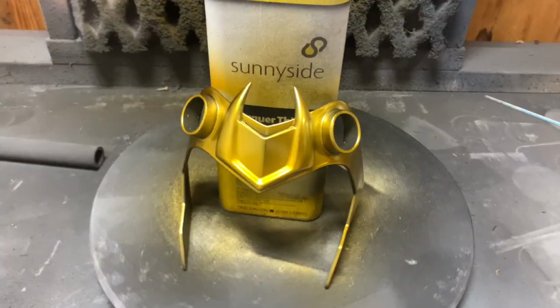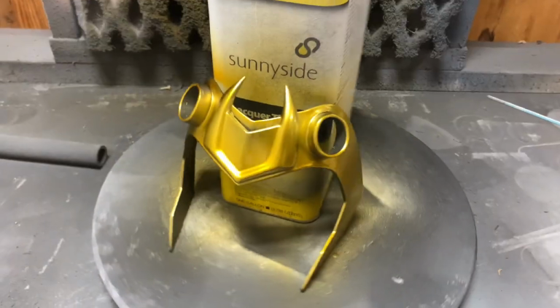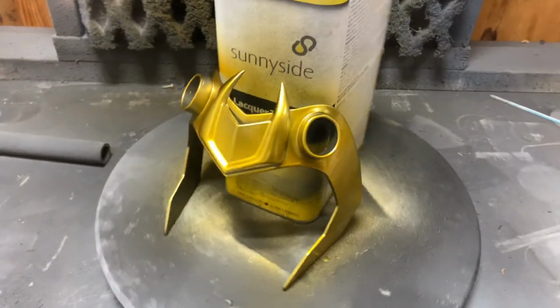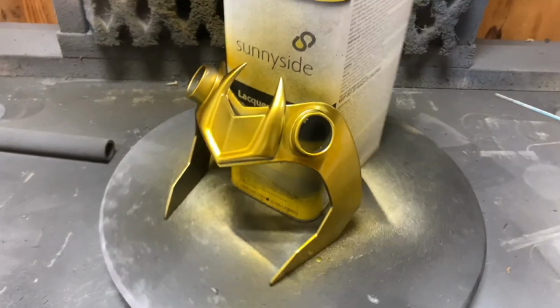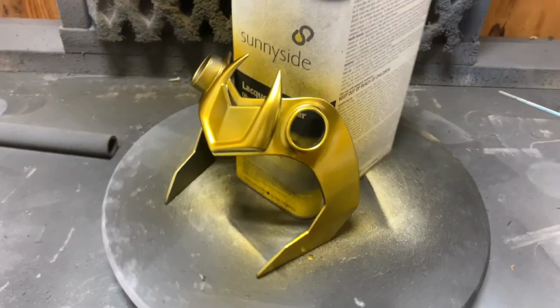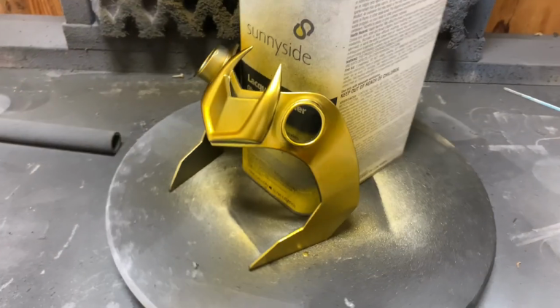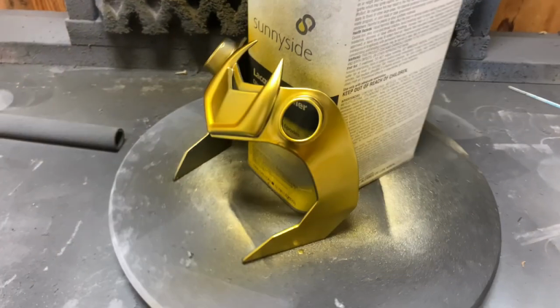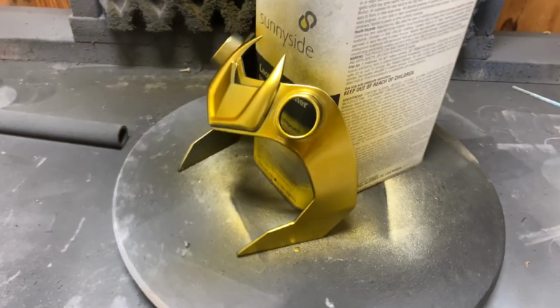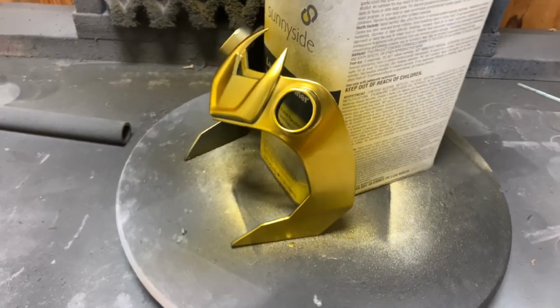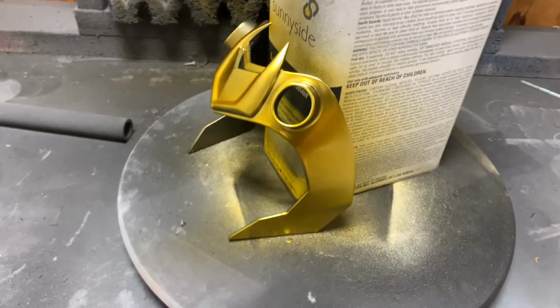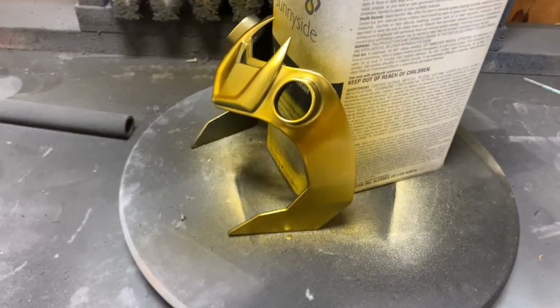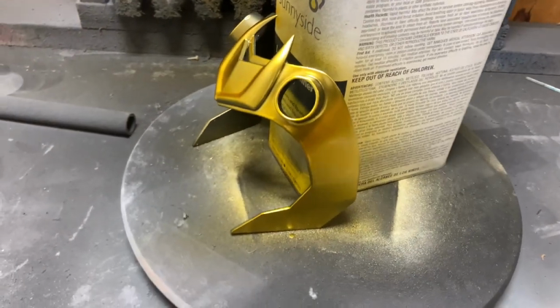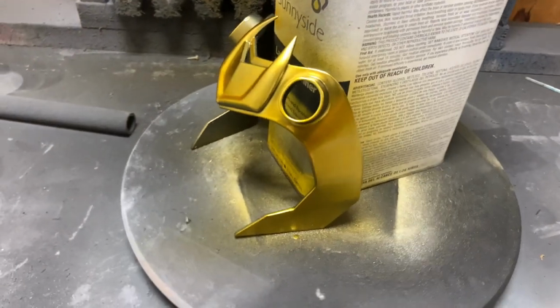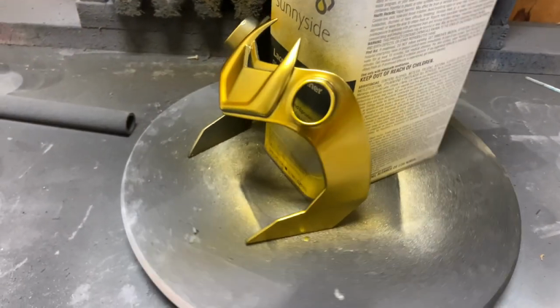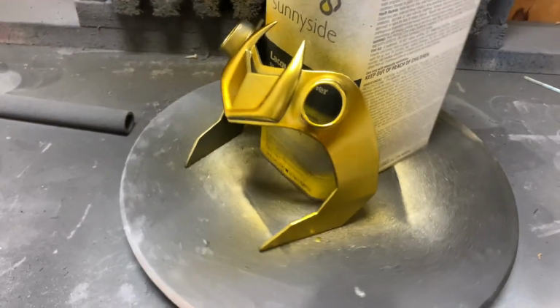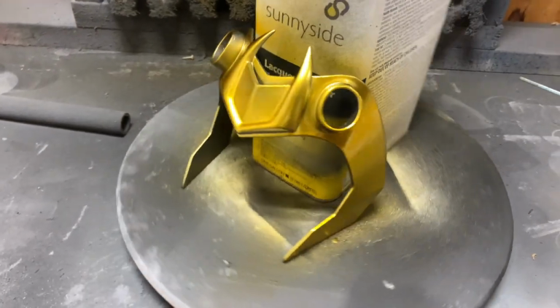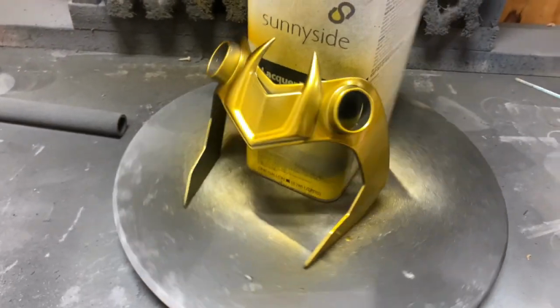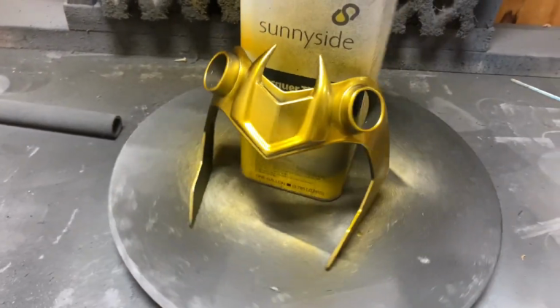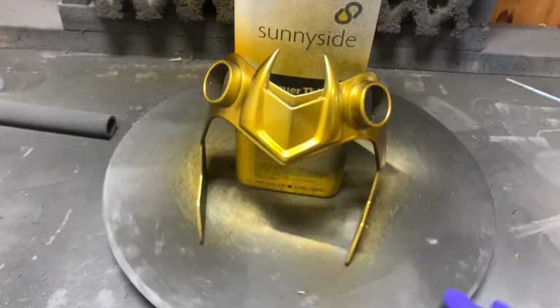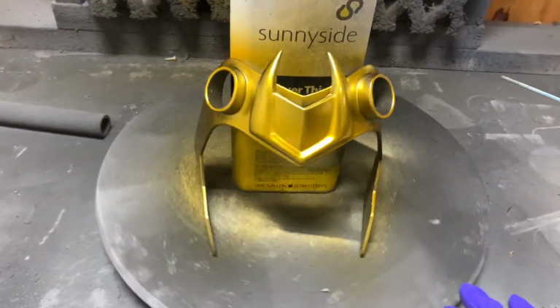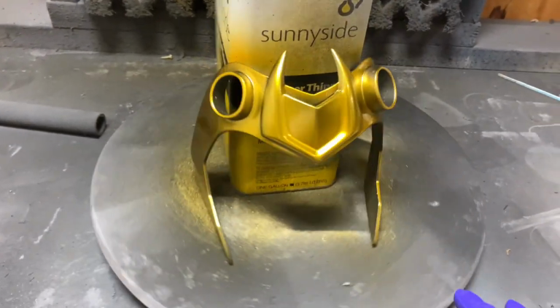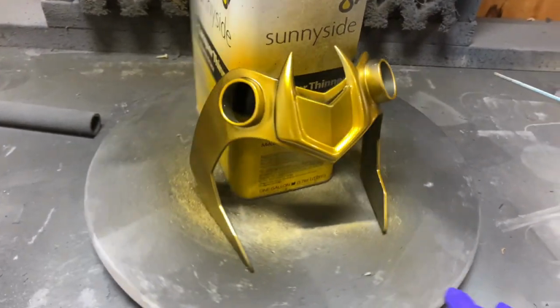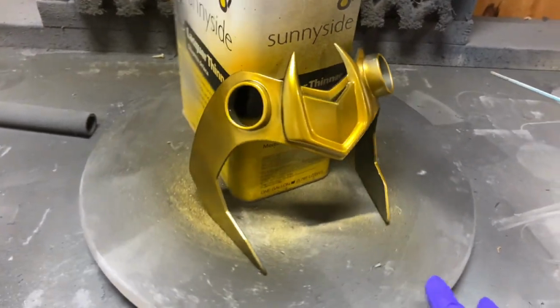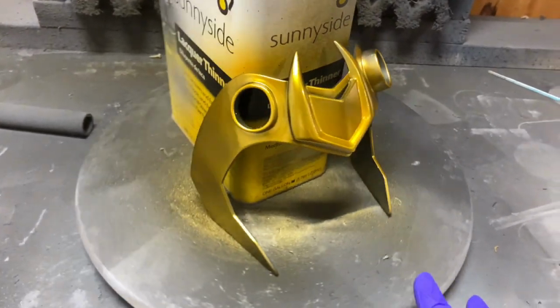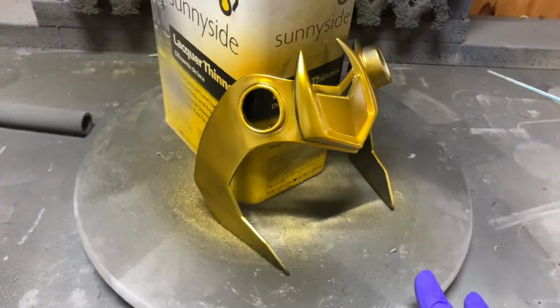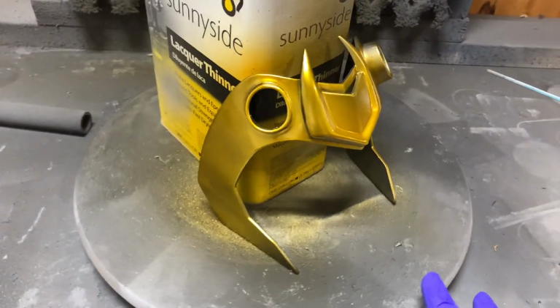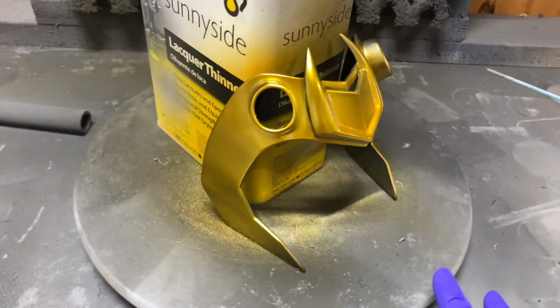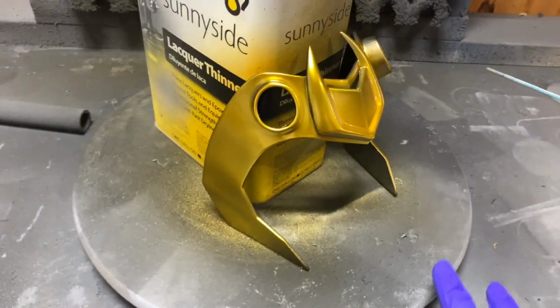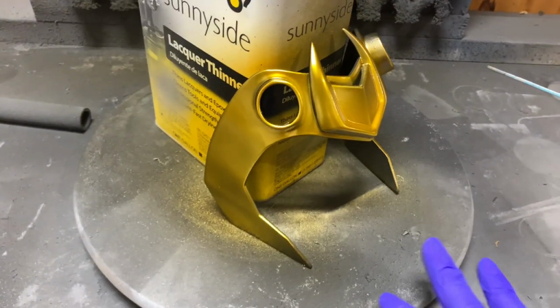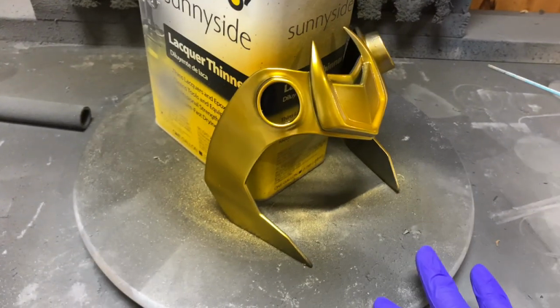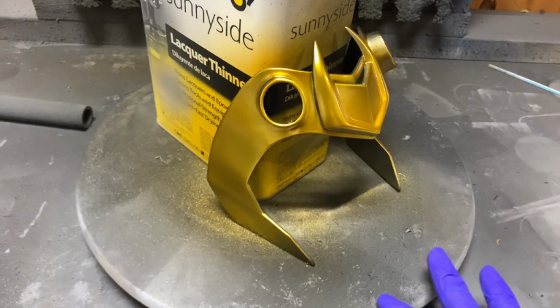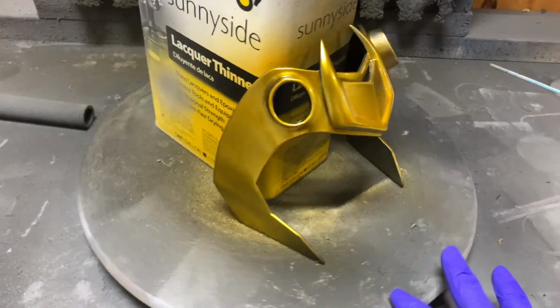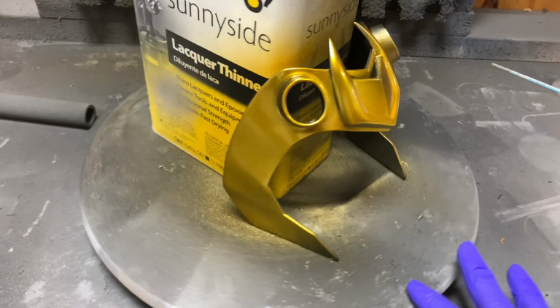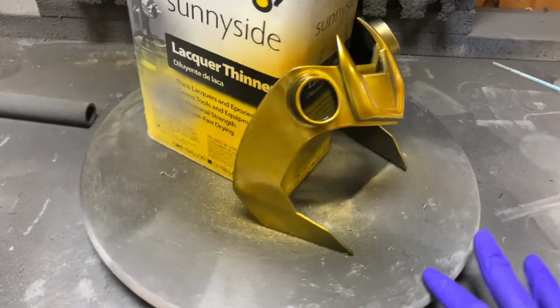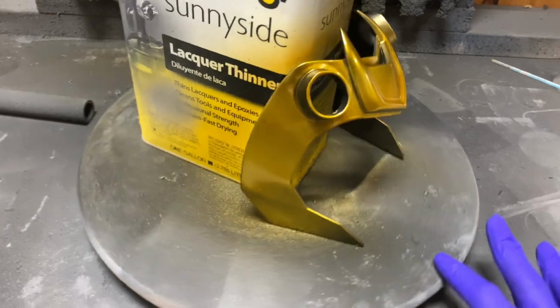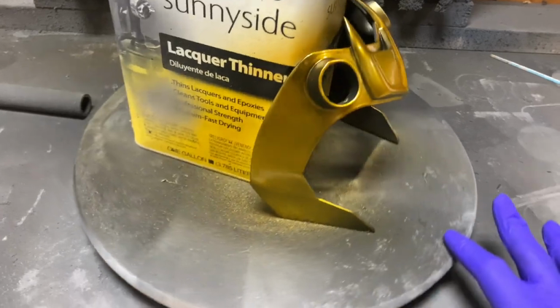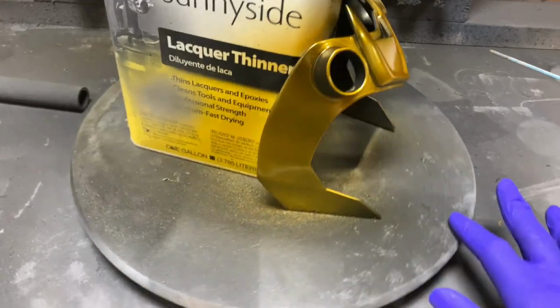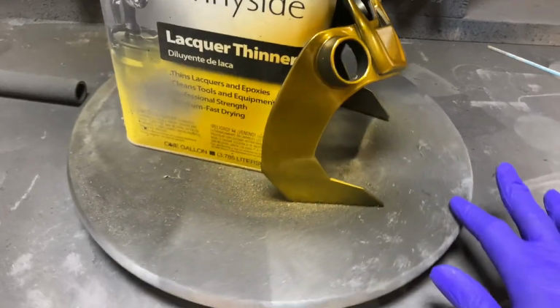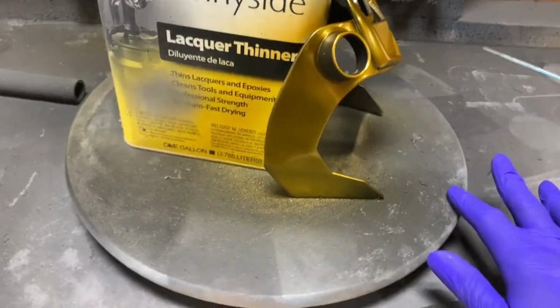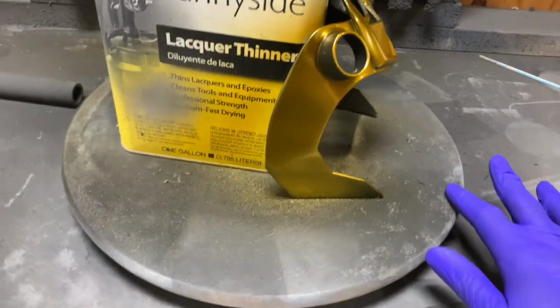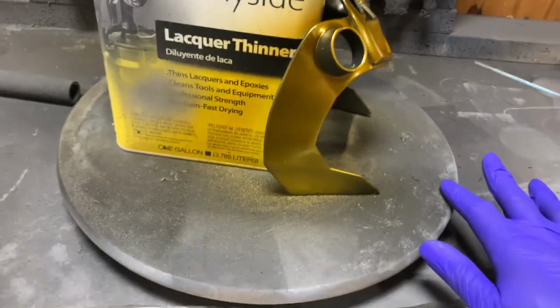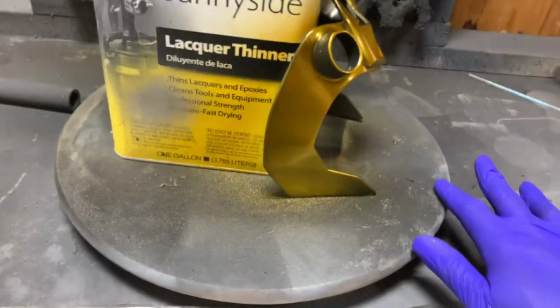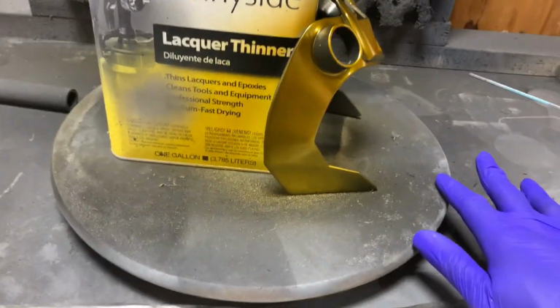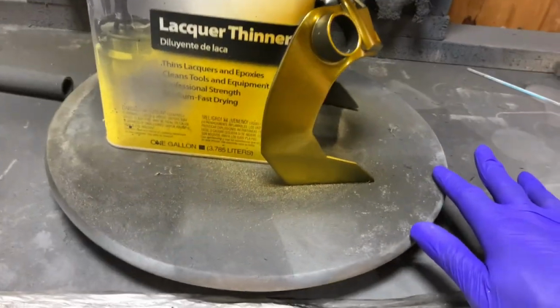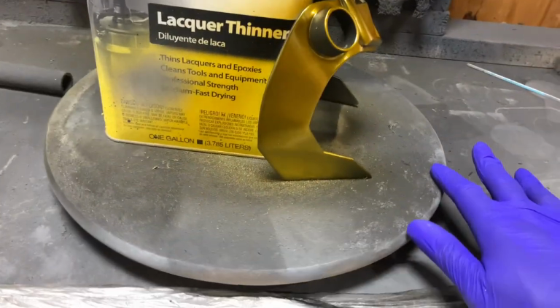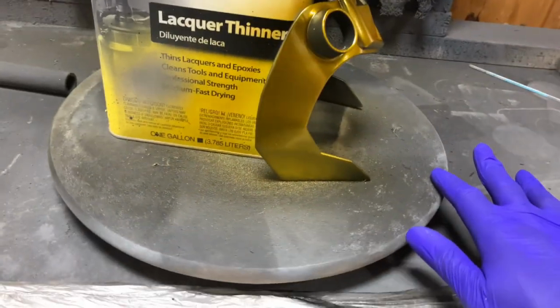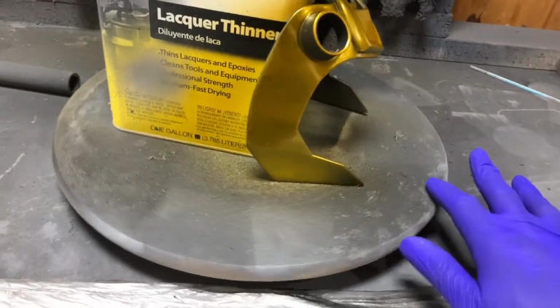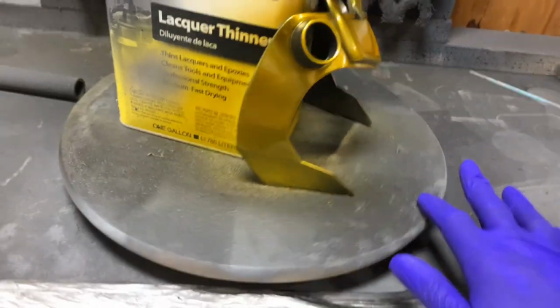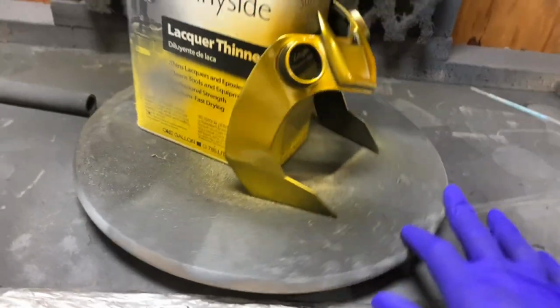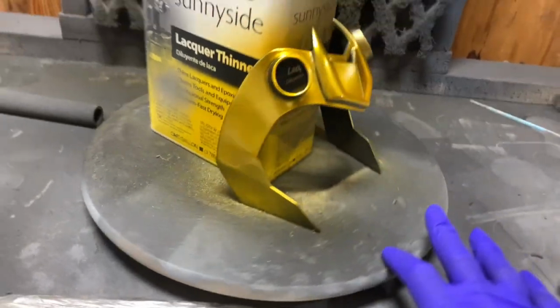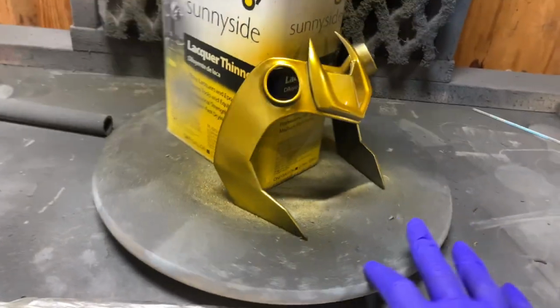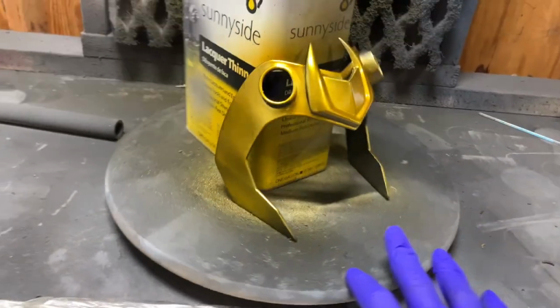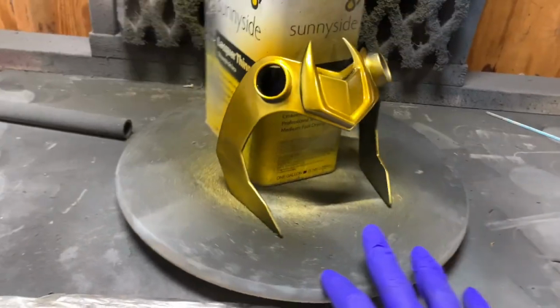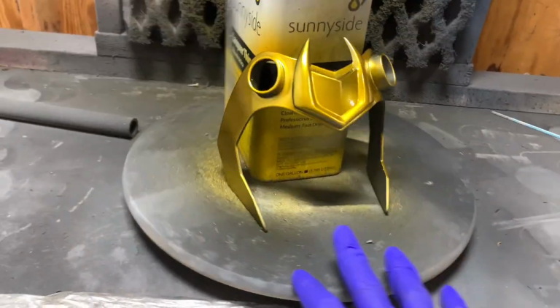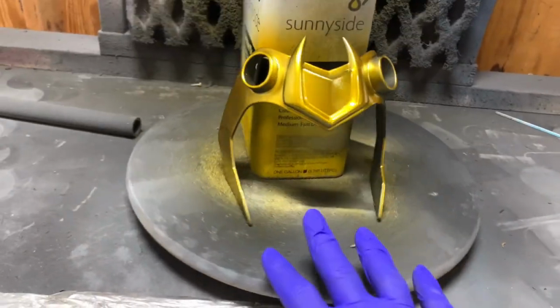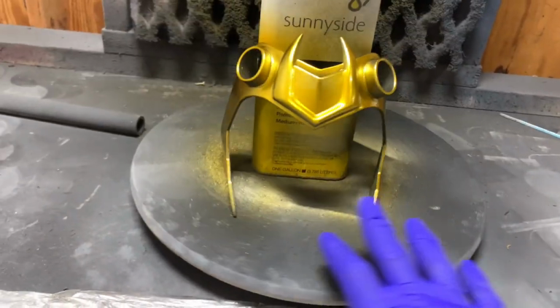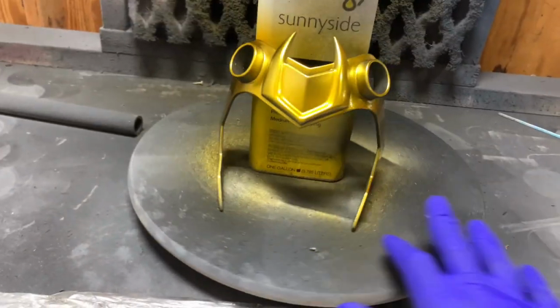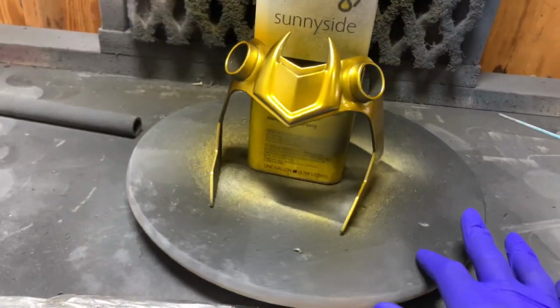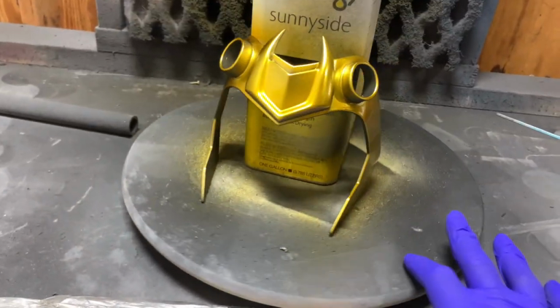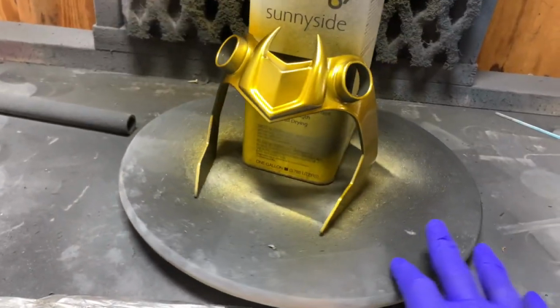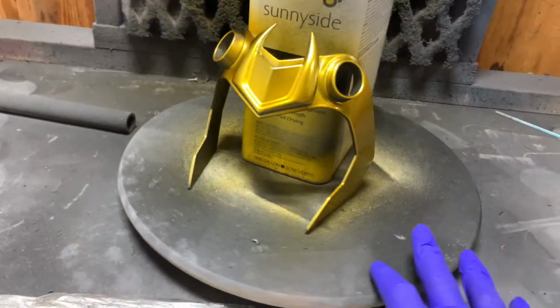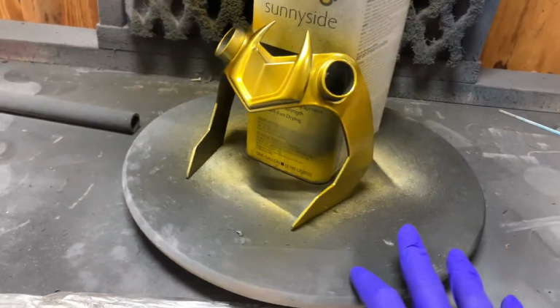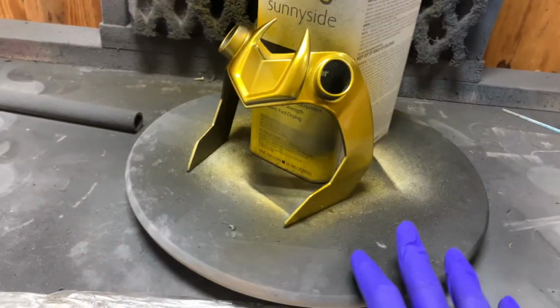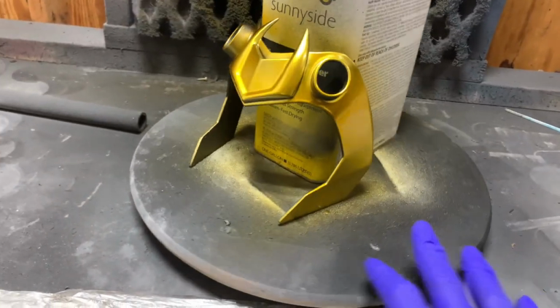And there we have it. All that's left to do is final assembly, add some straps, and beauty shots.